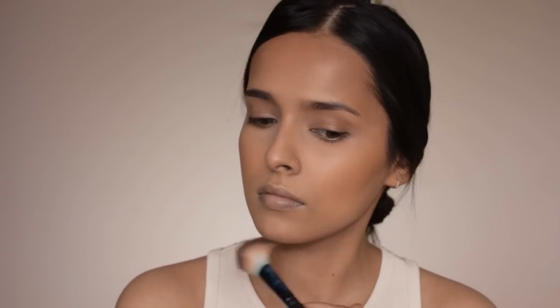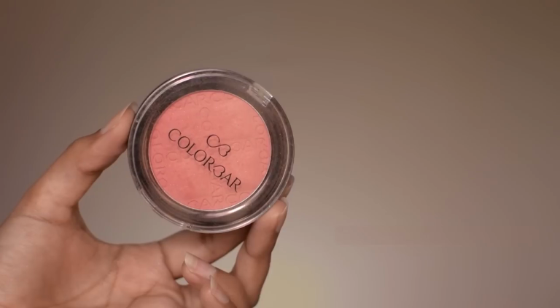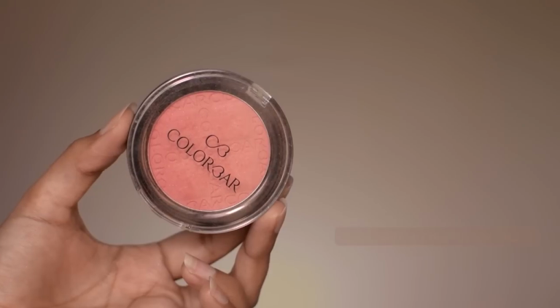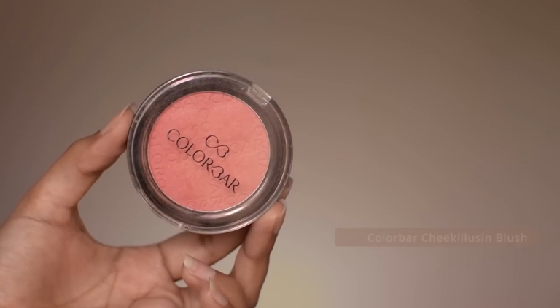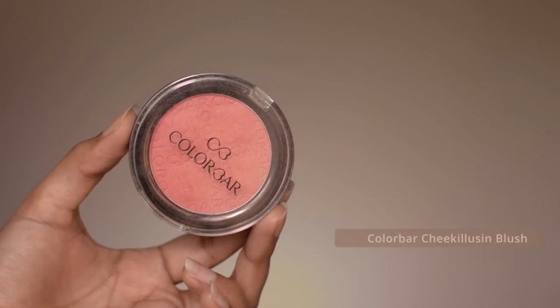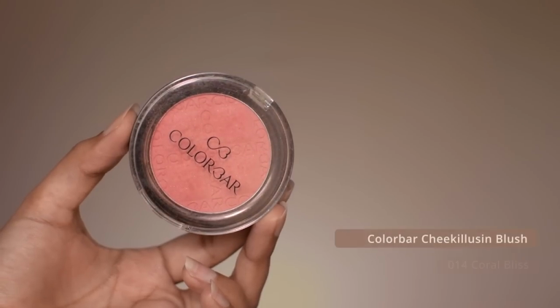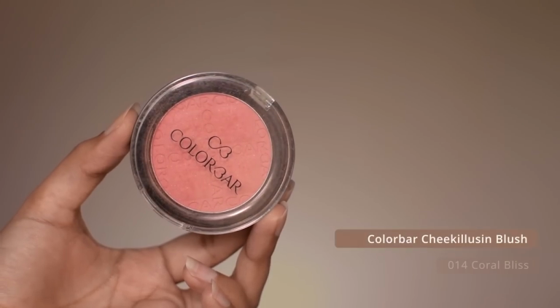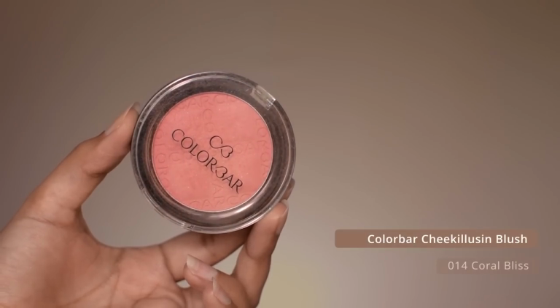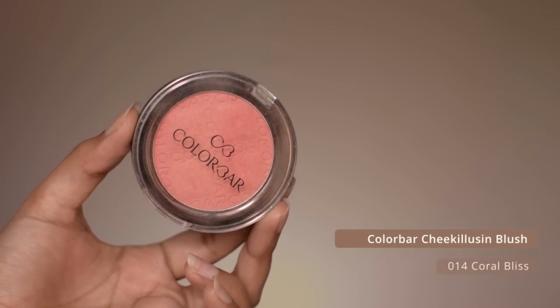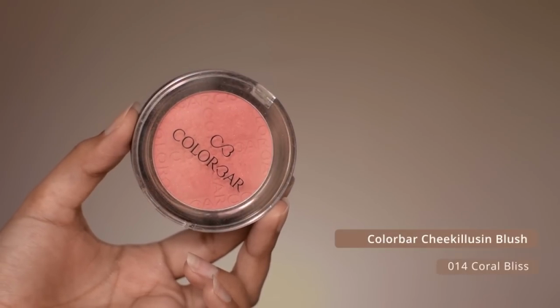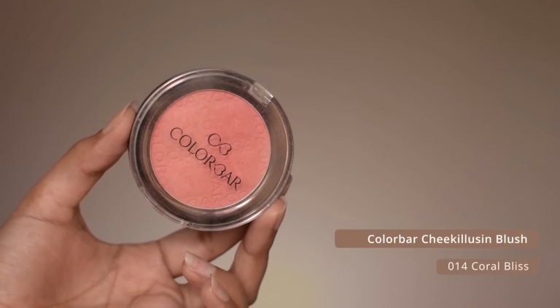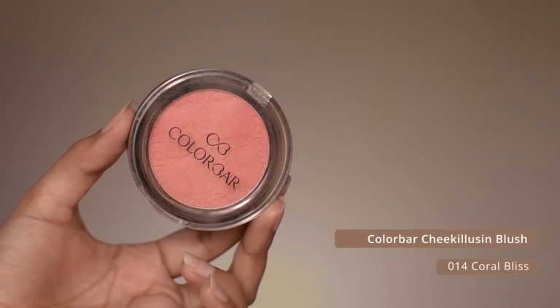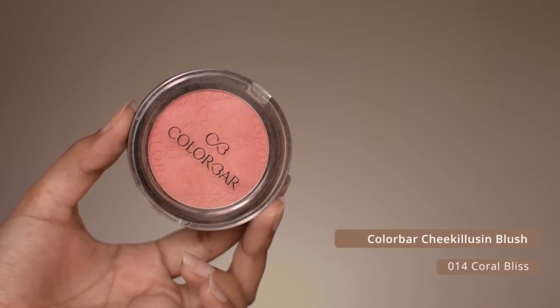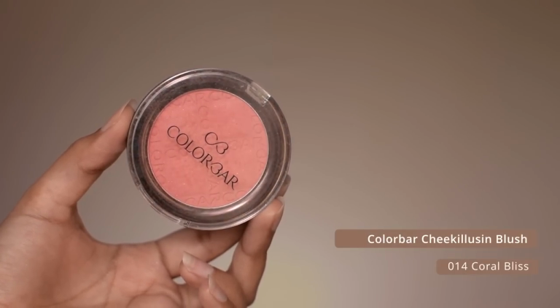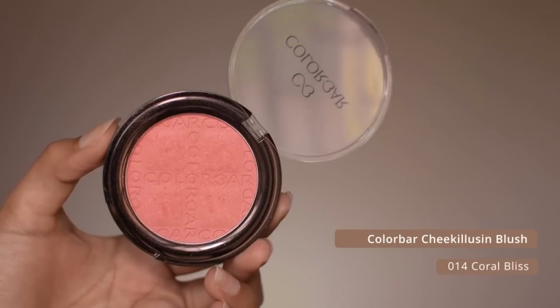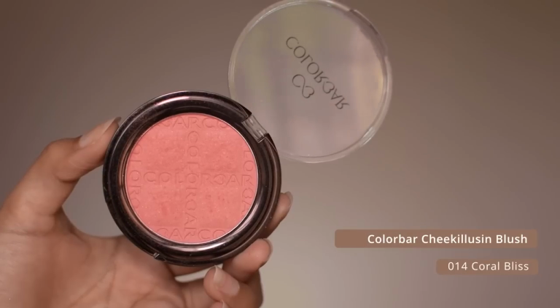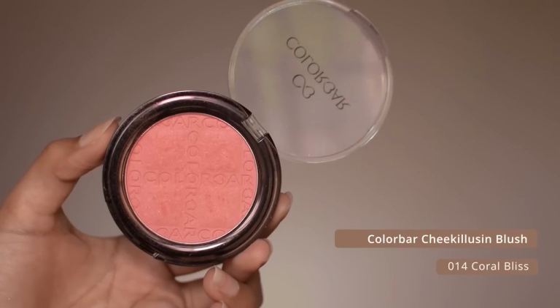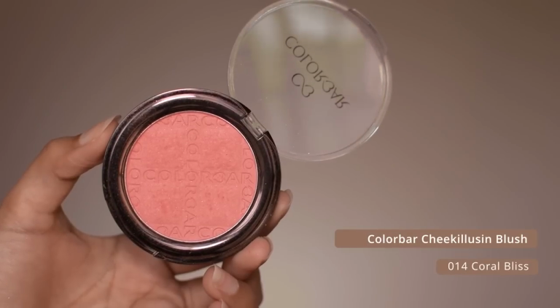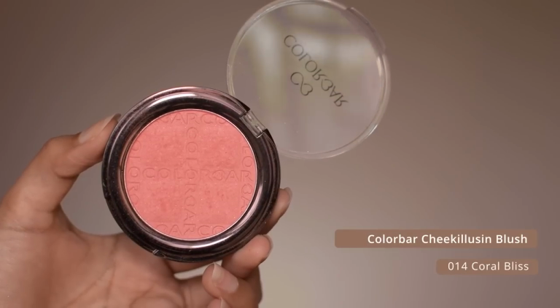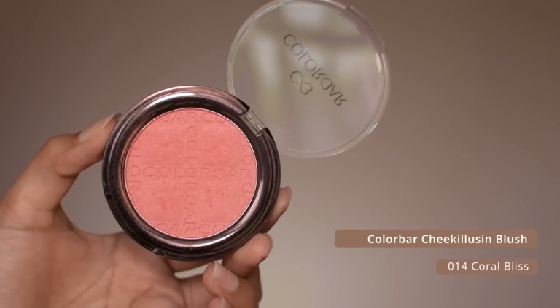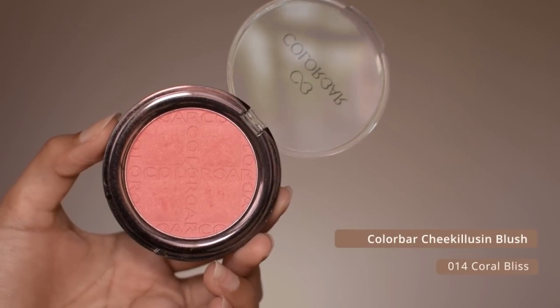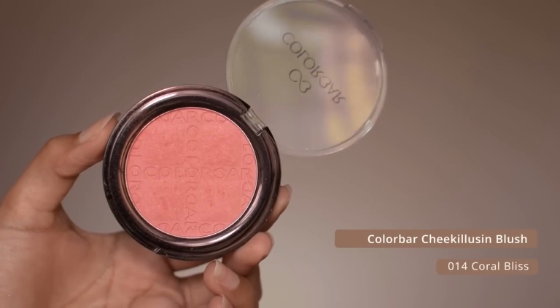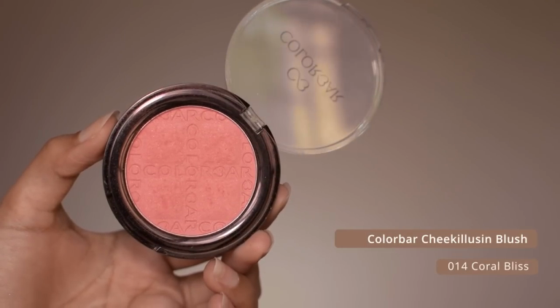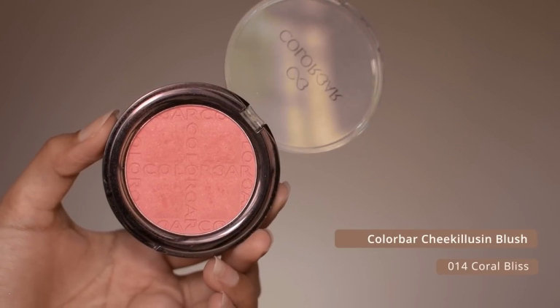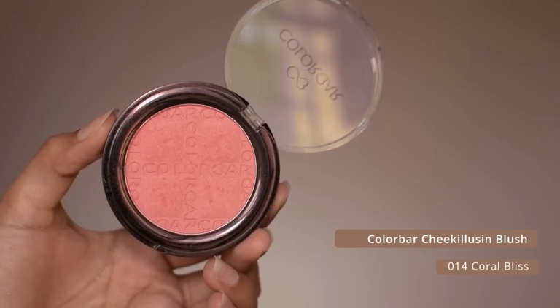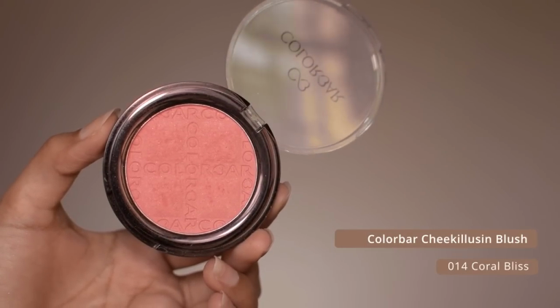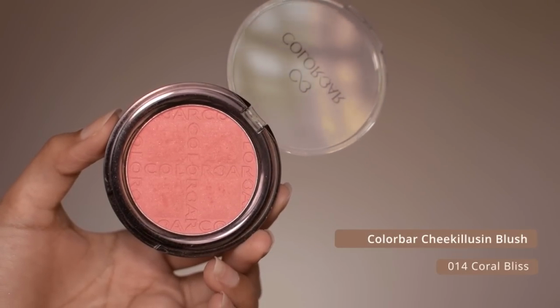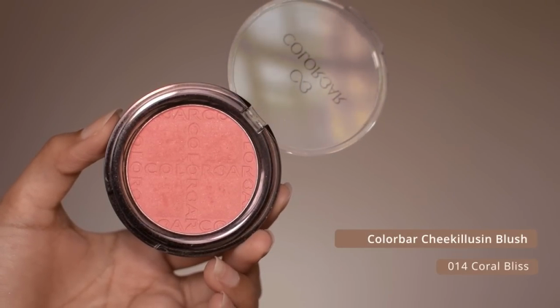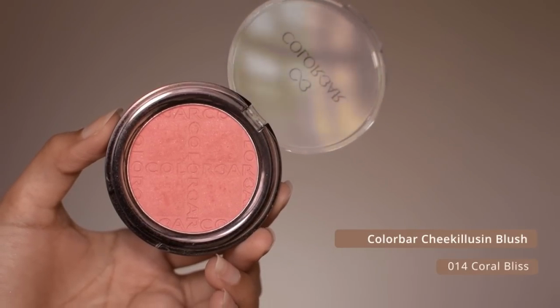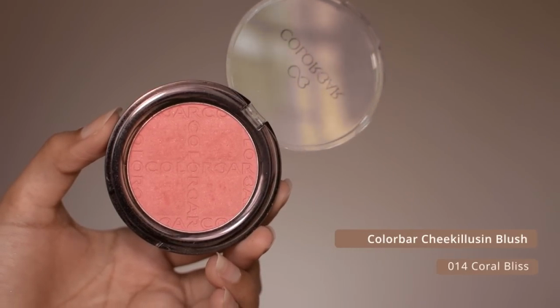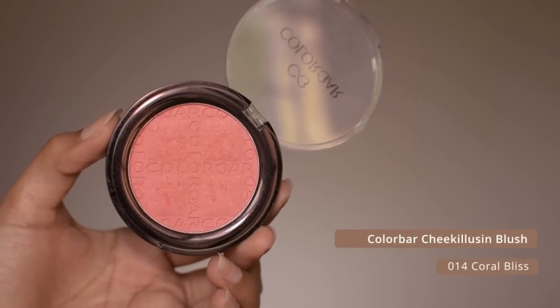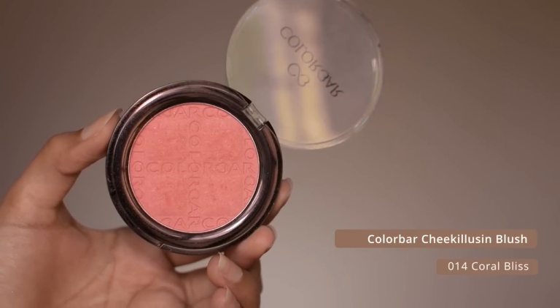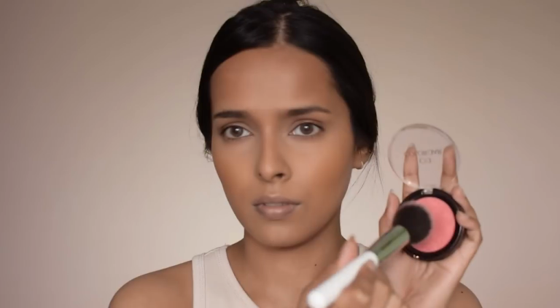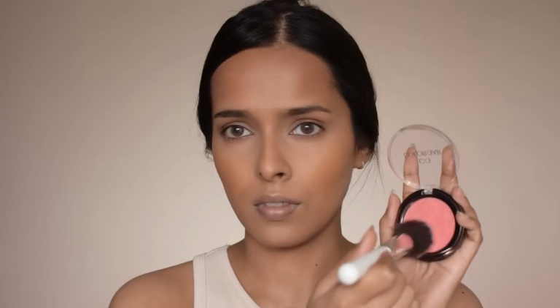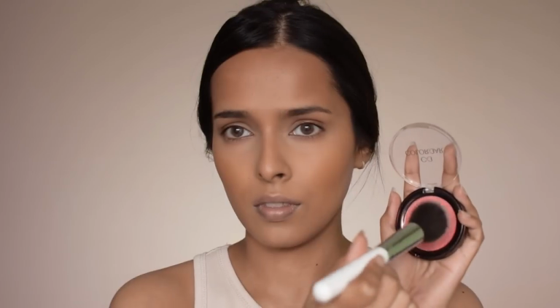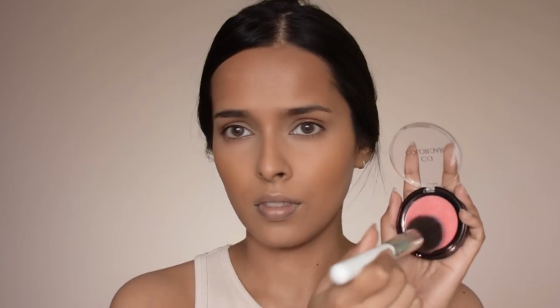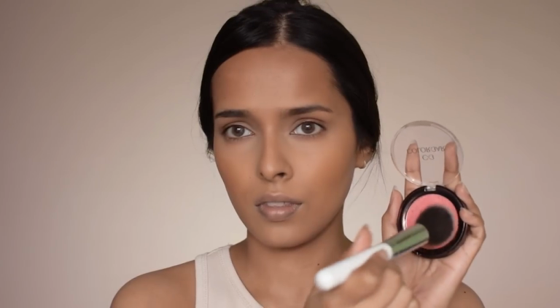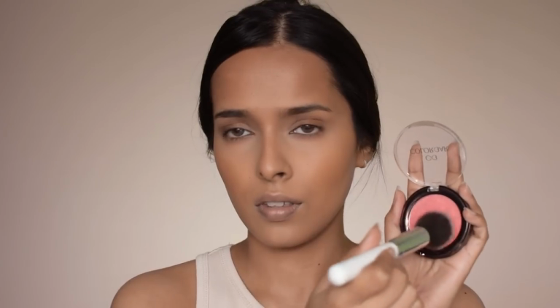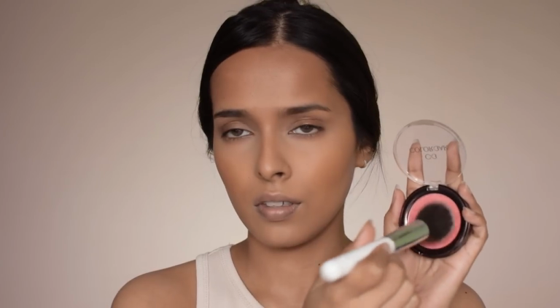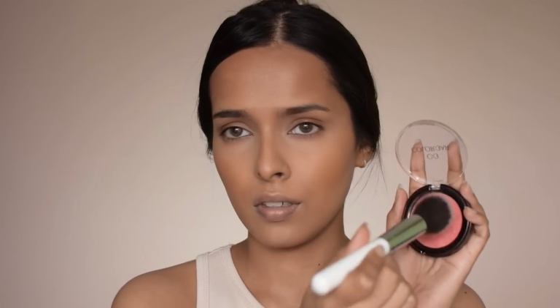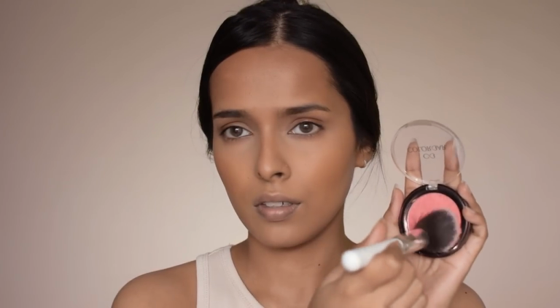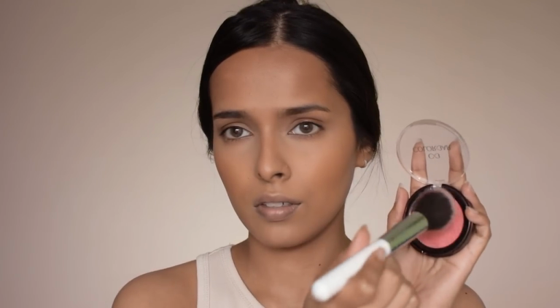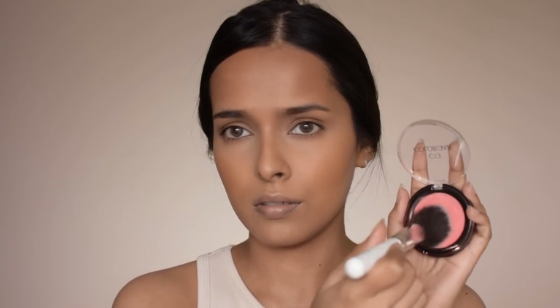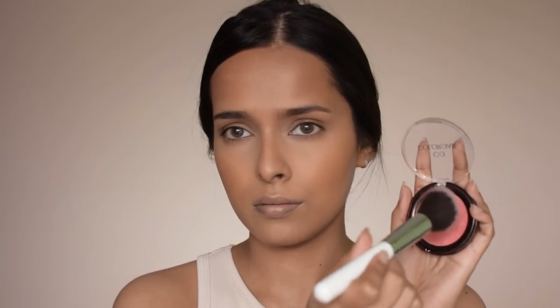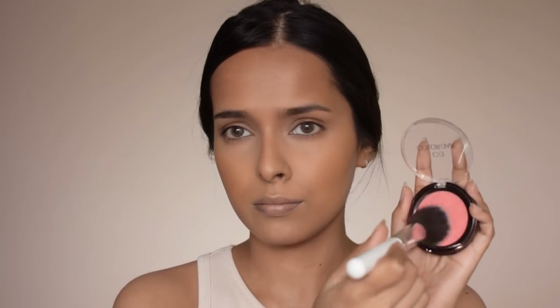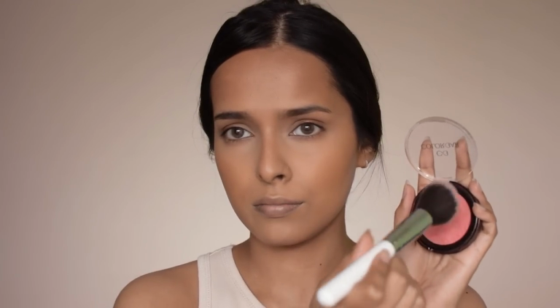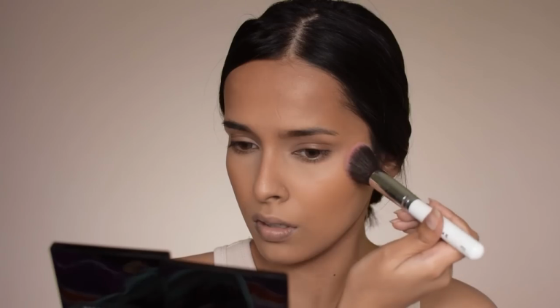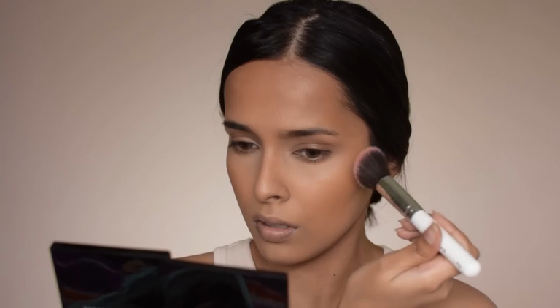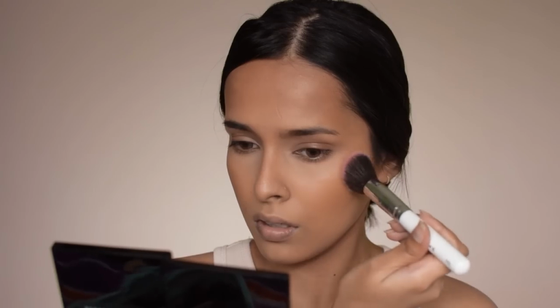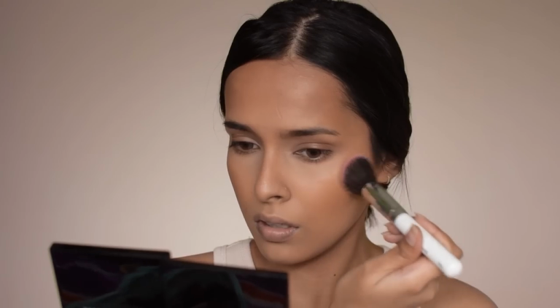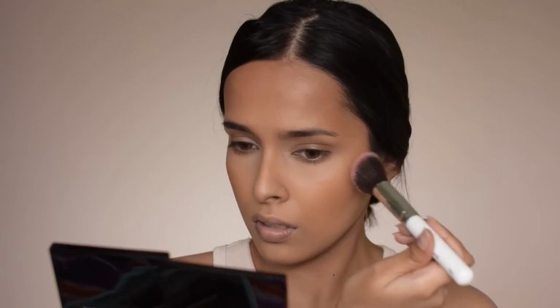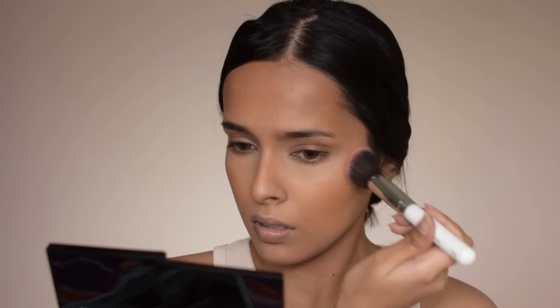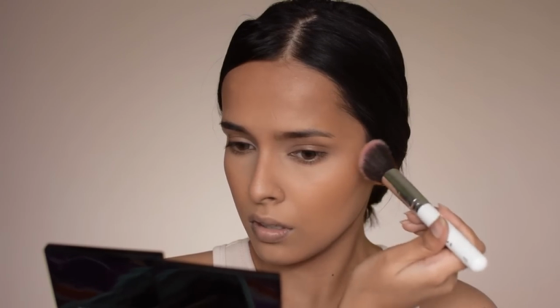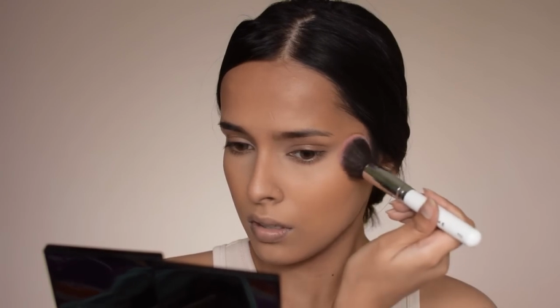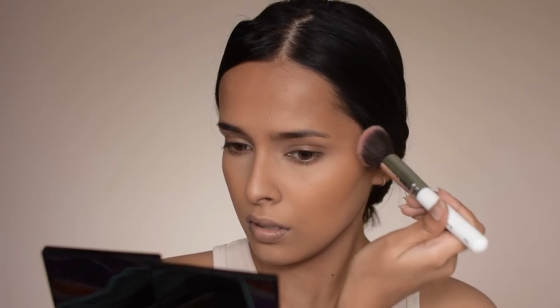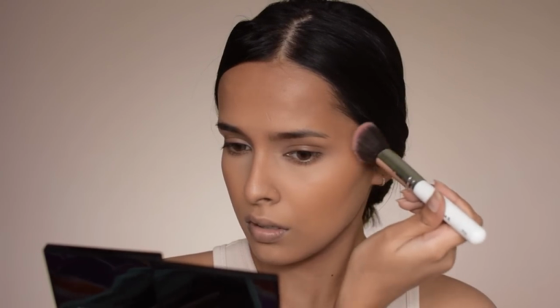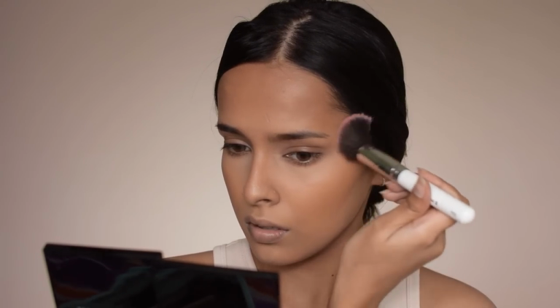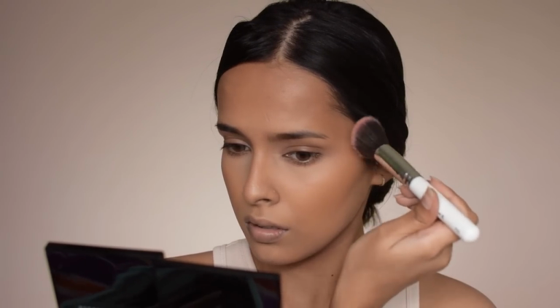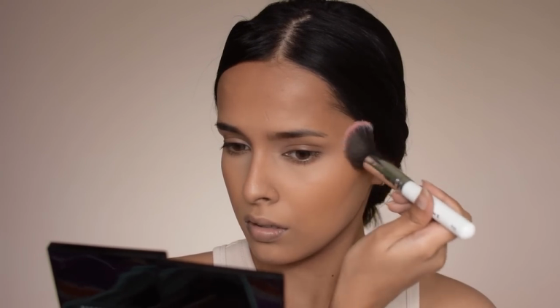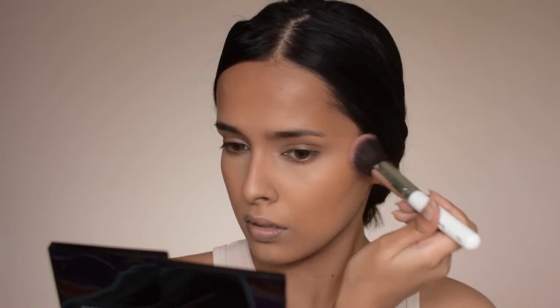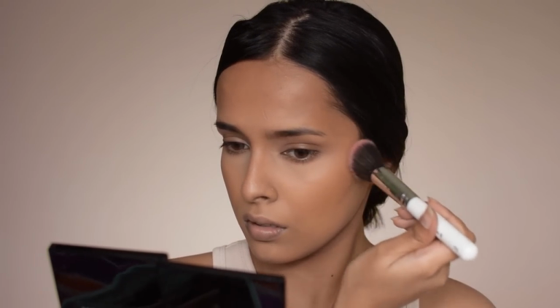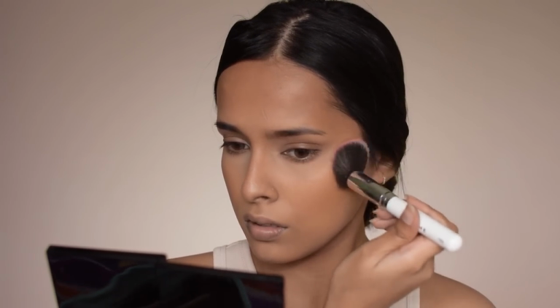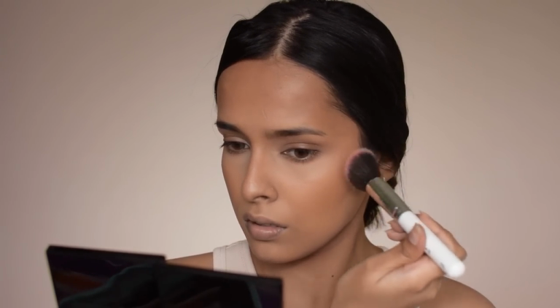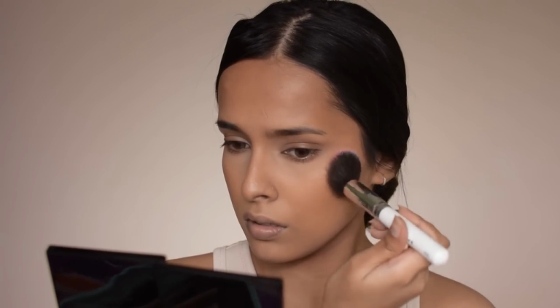Then I'm using the Colorbar Cheek Illusion blush, applying it on my cheeks and diffusing it in with the bronzer I just applied.